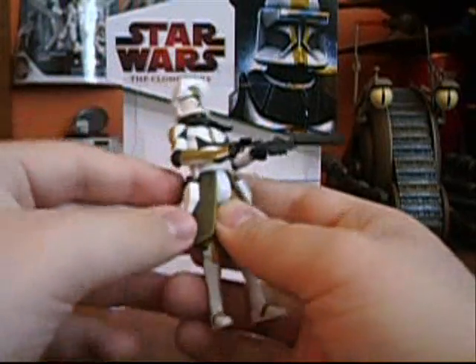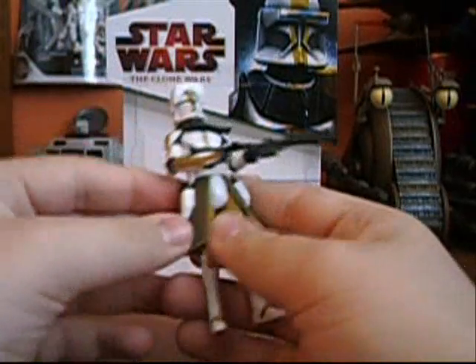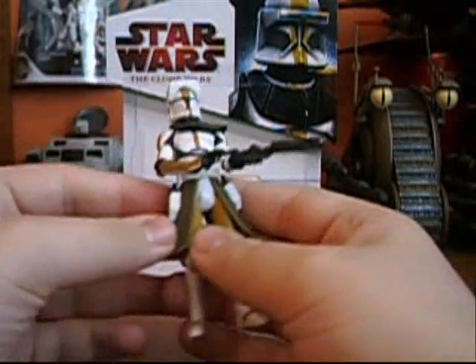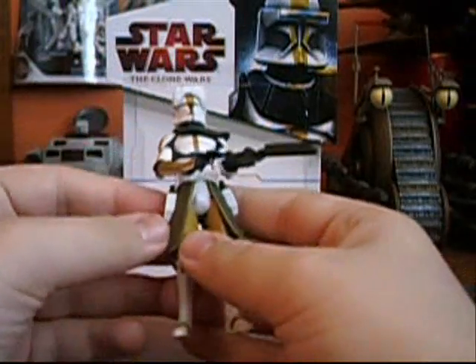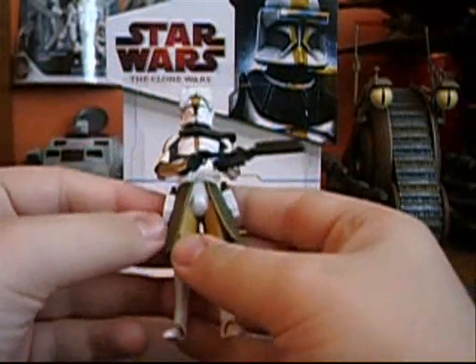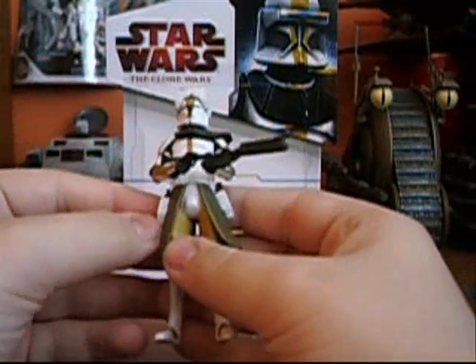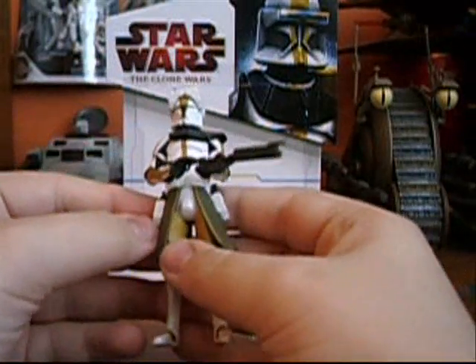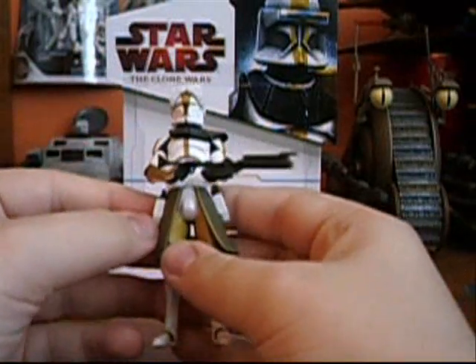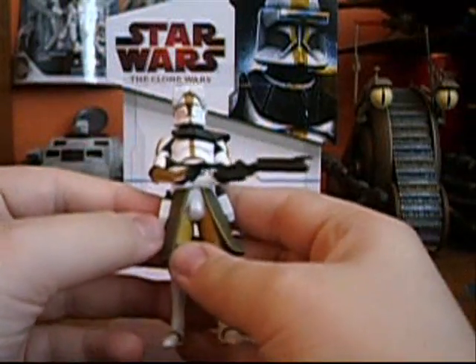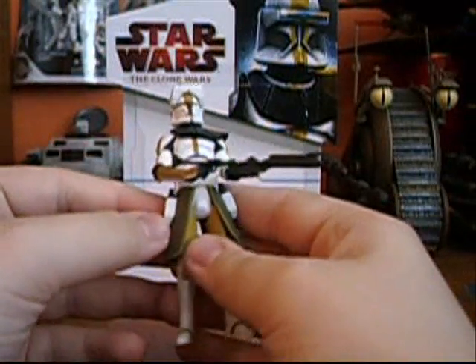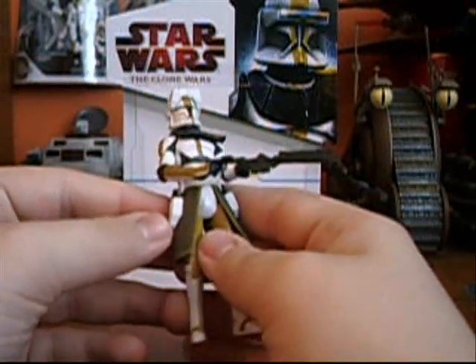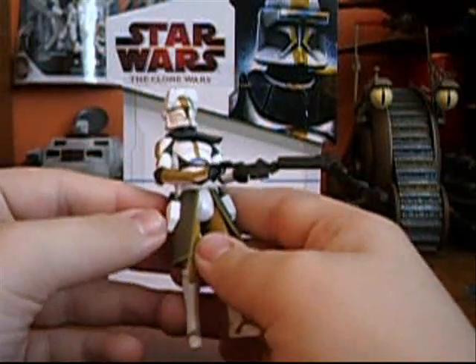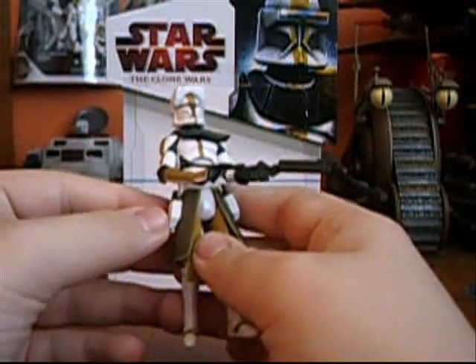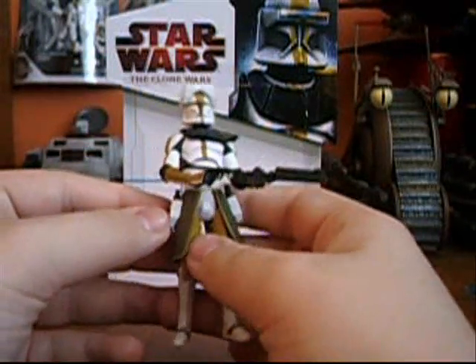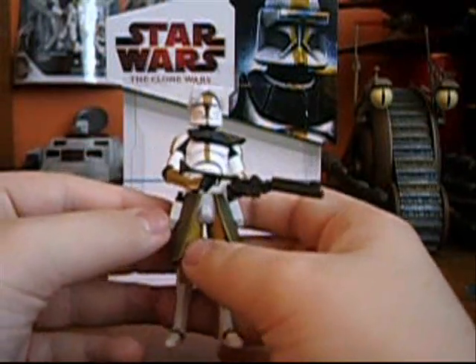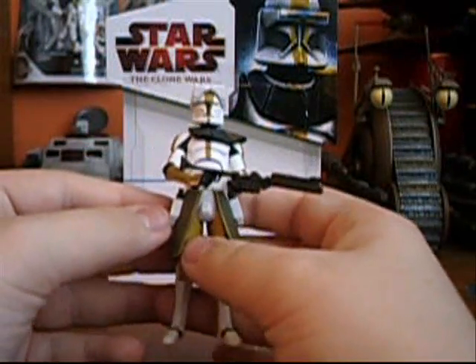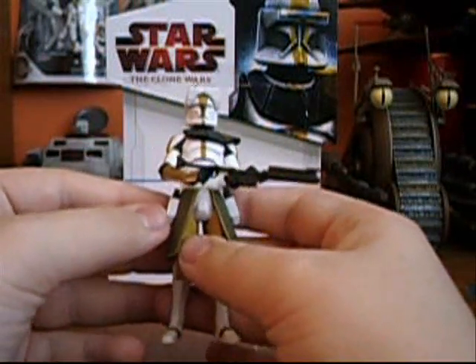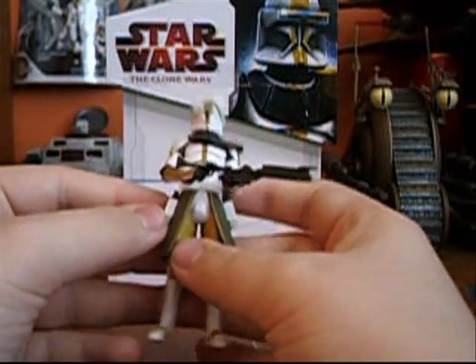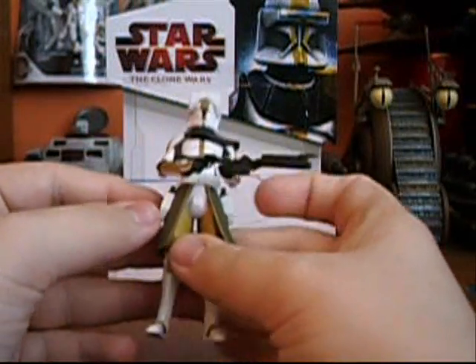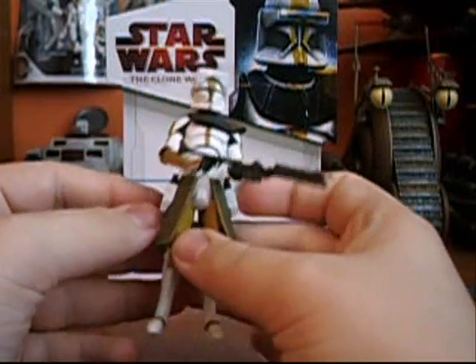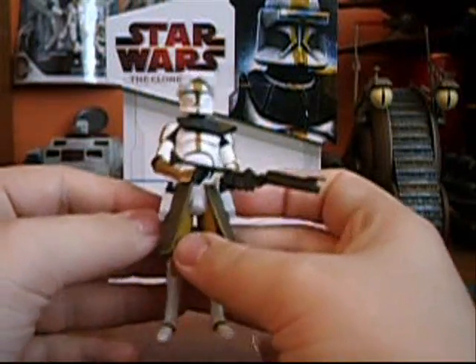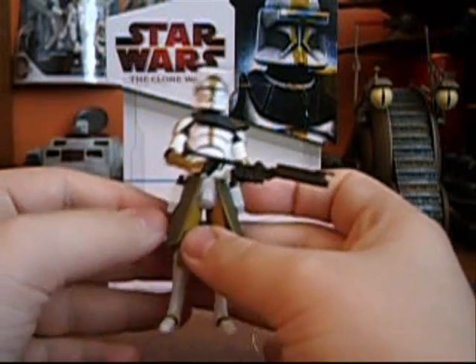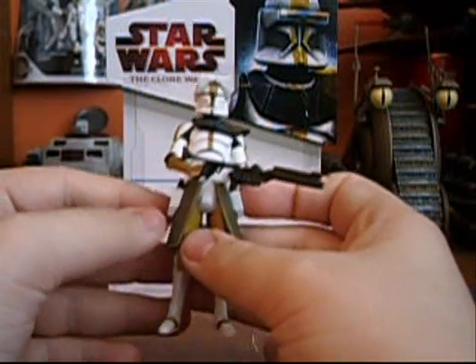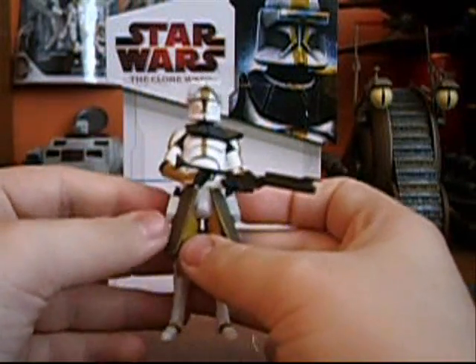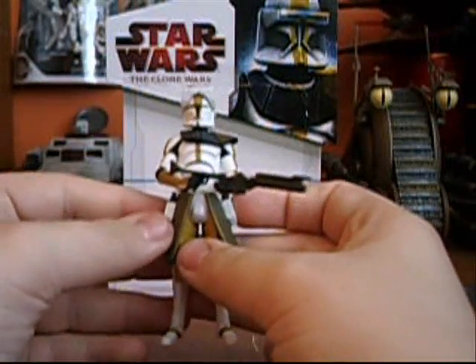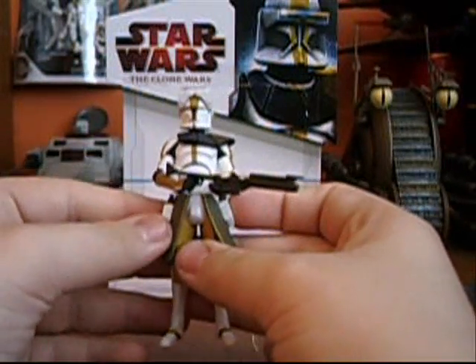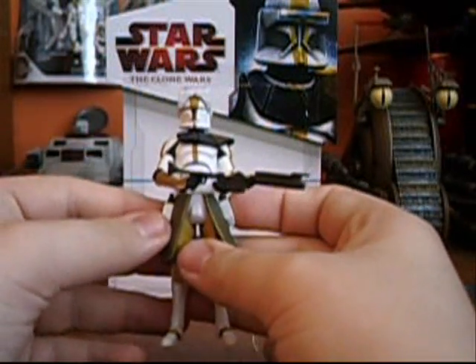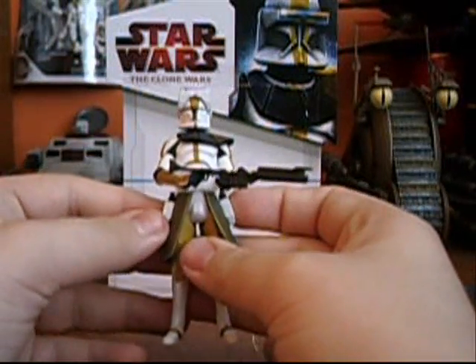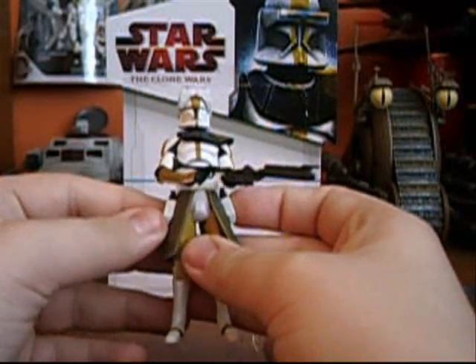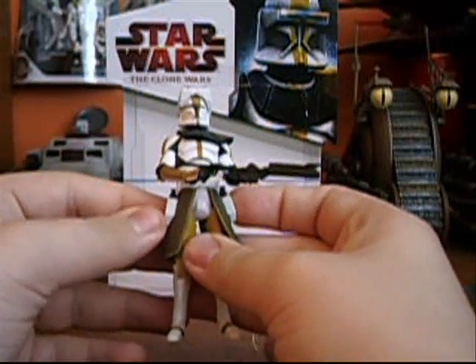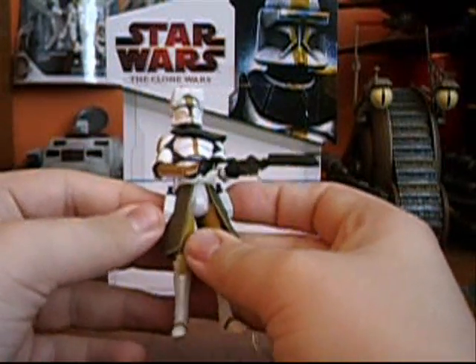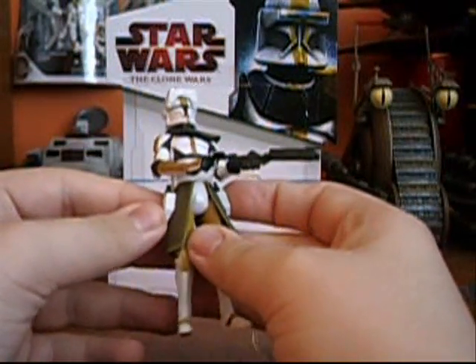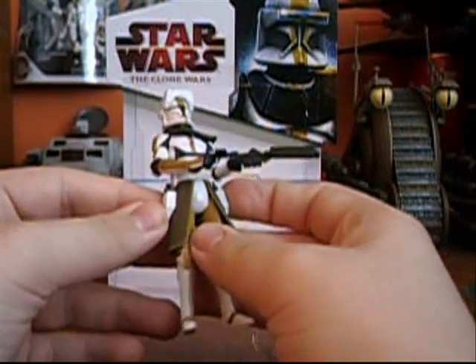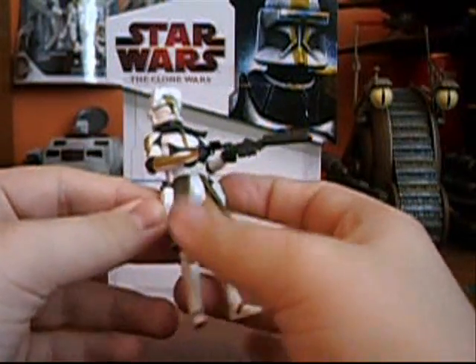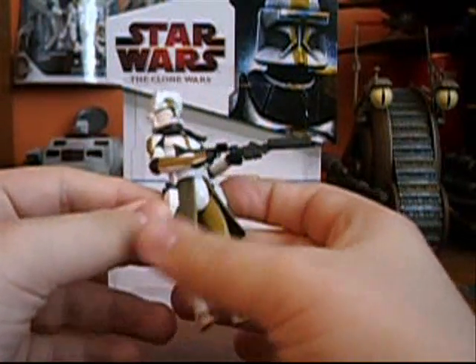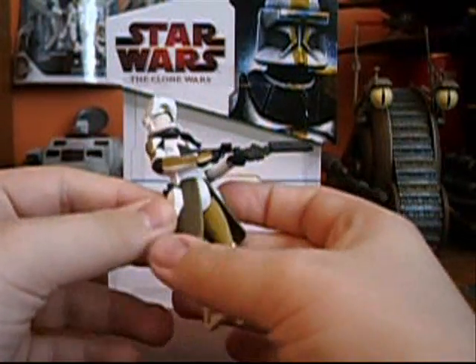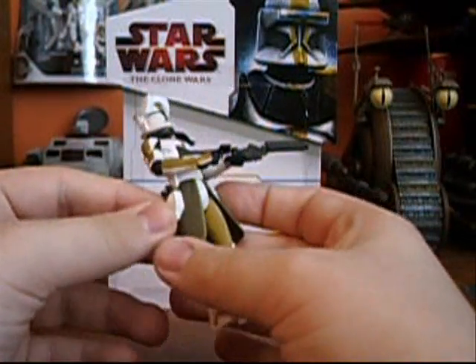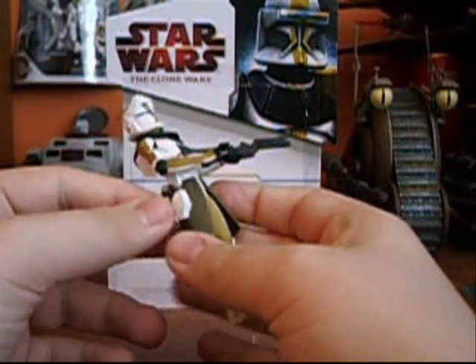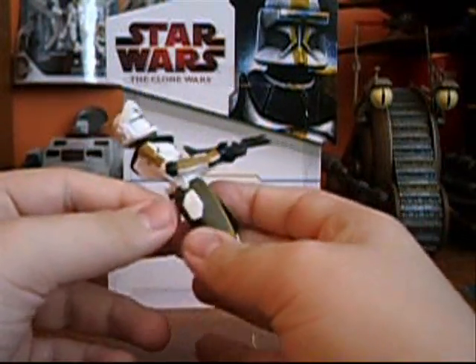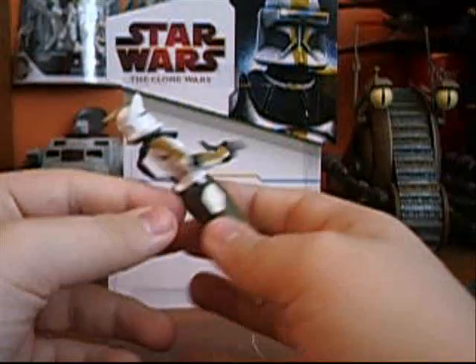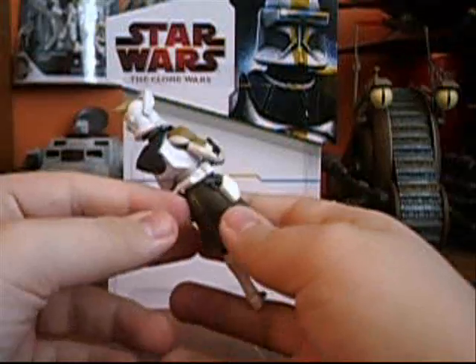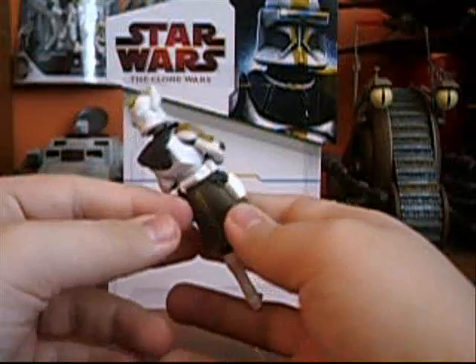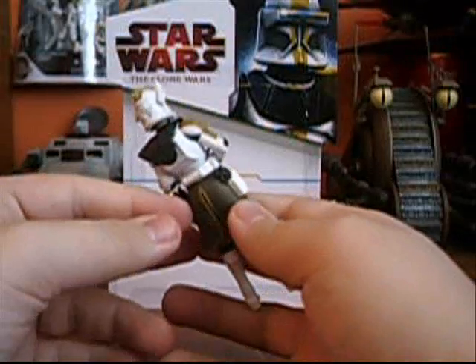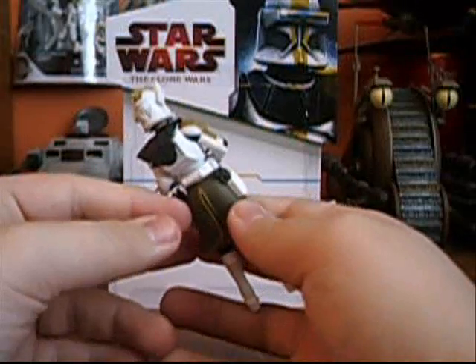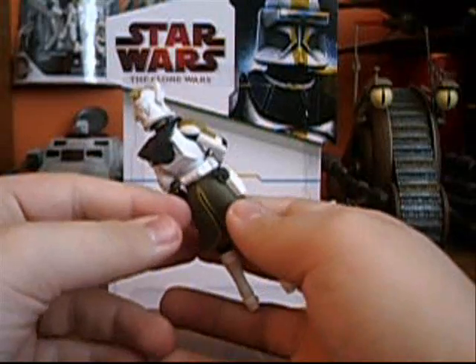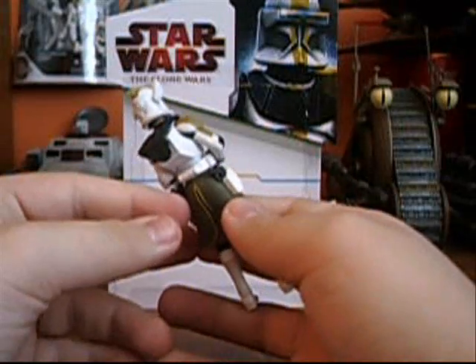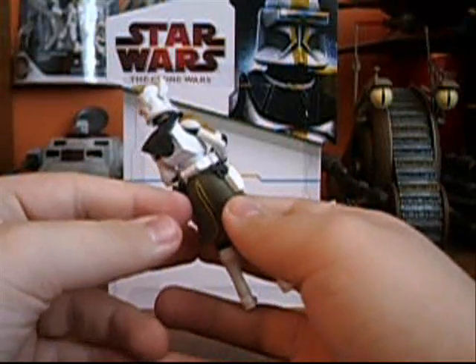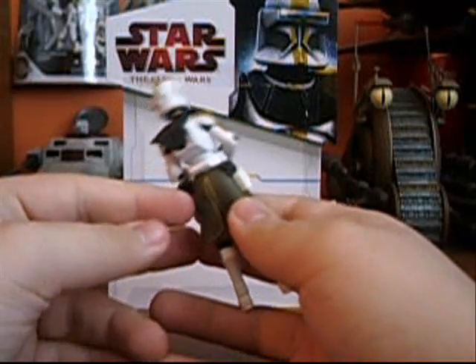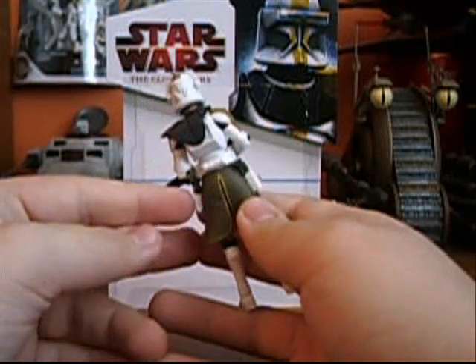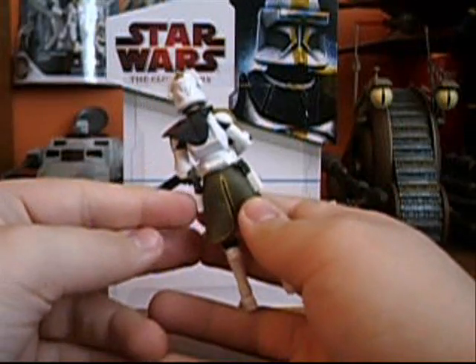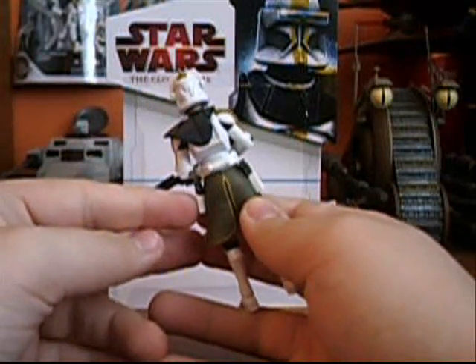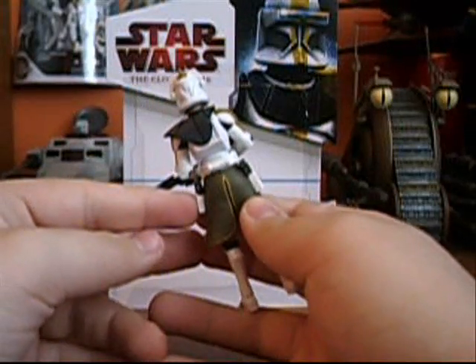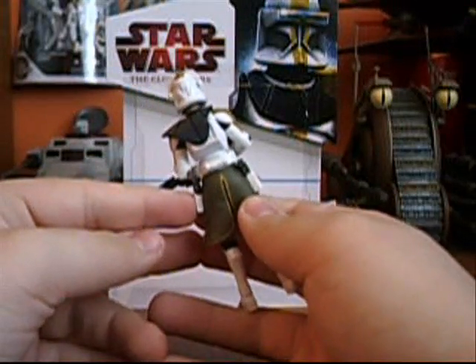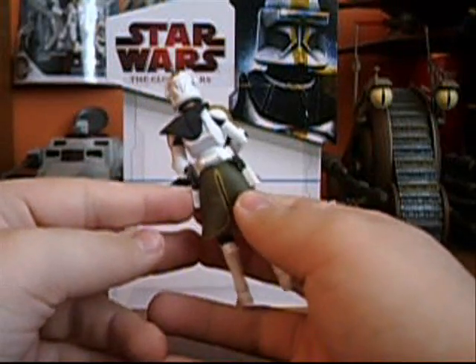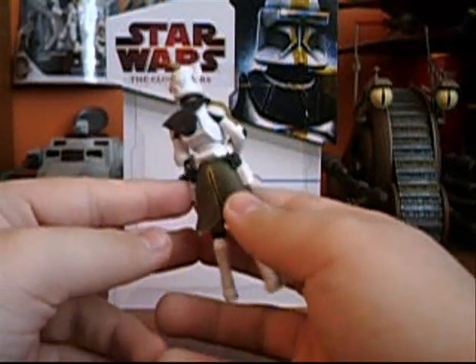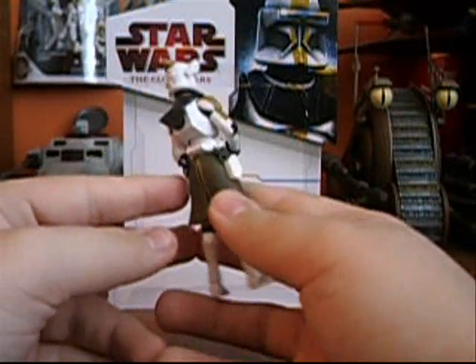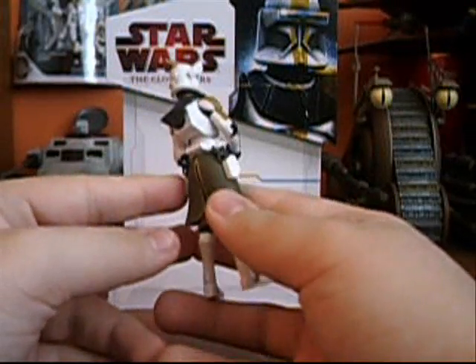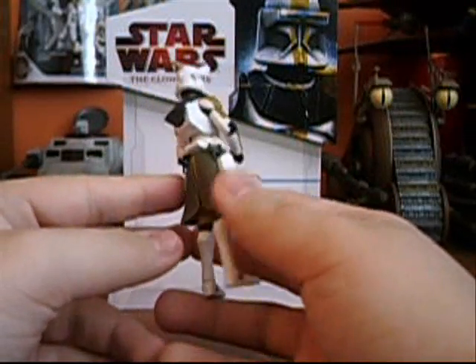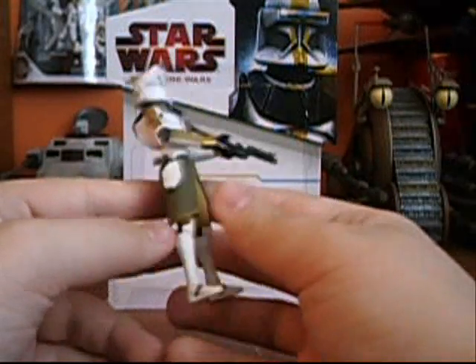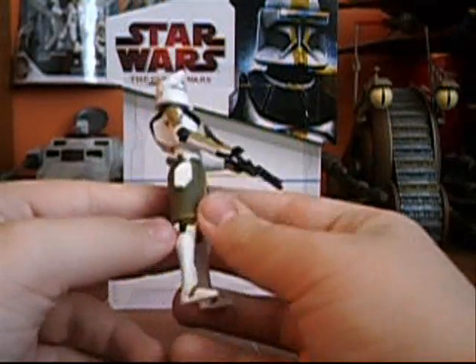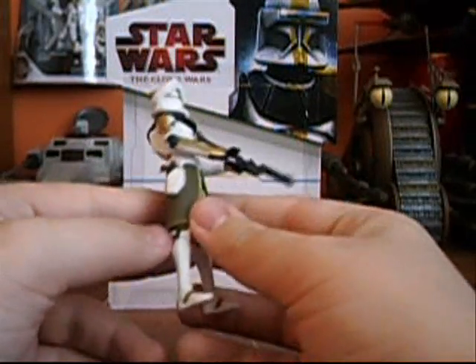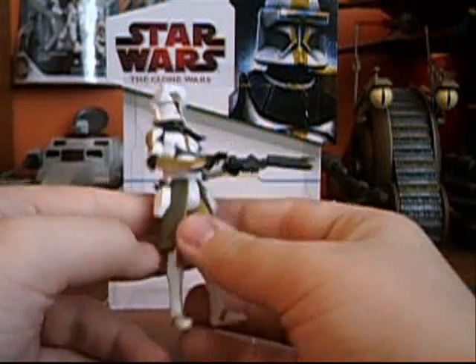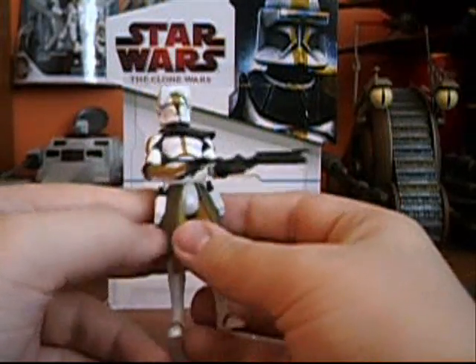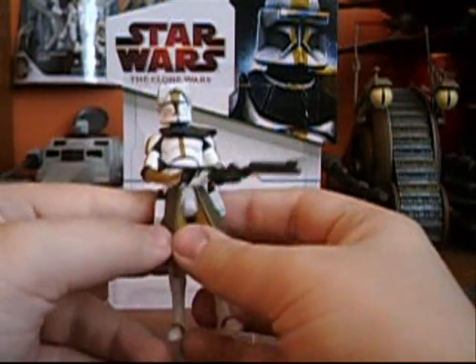The weird thing about this is the holsters are kind of small in this version. I'm not sure why.